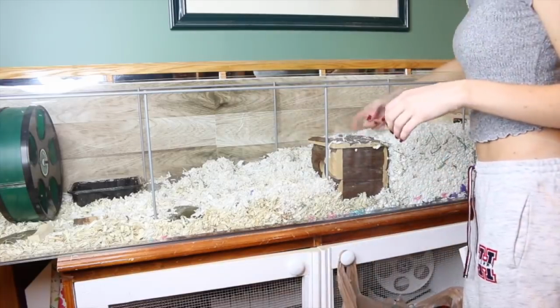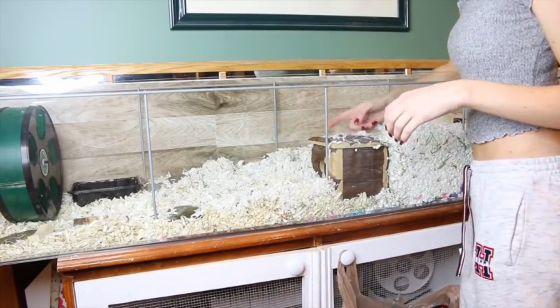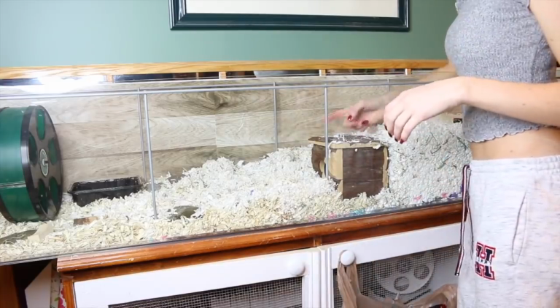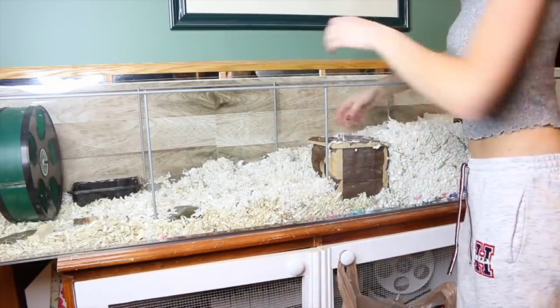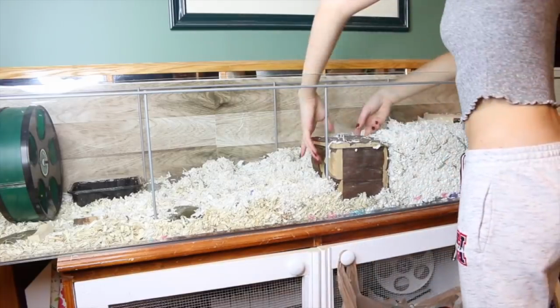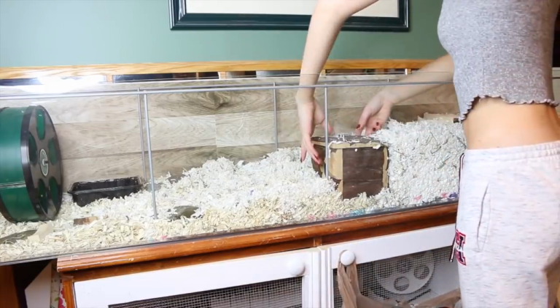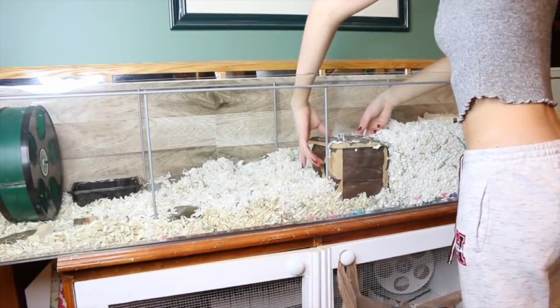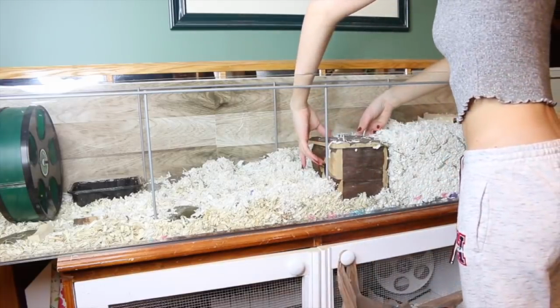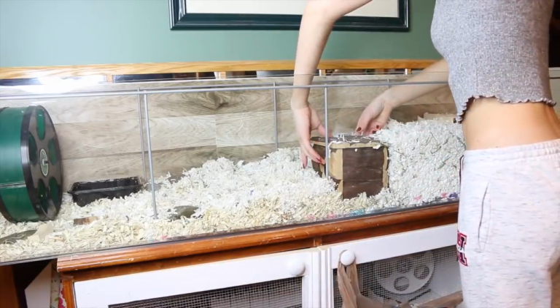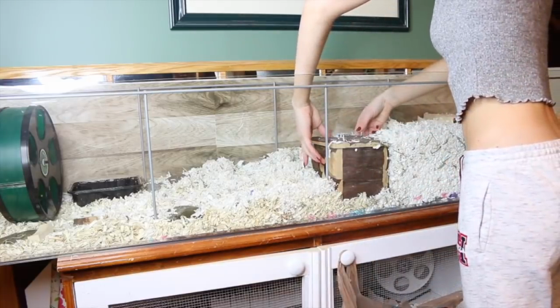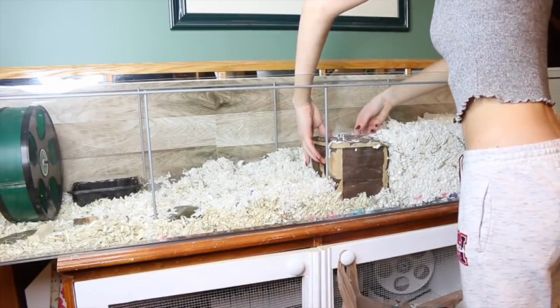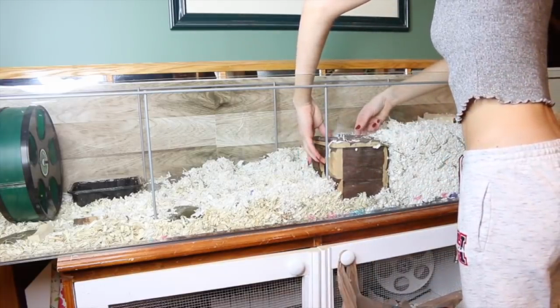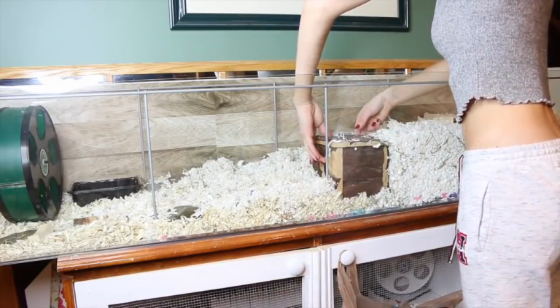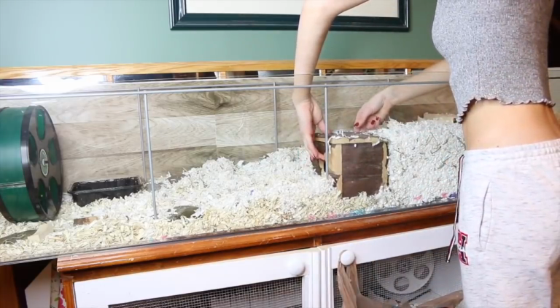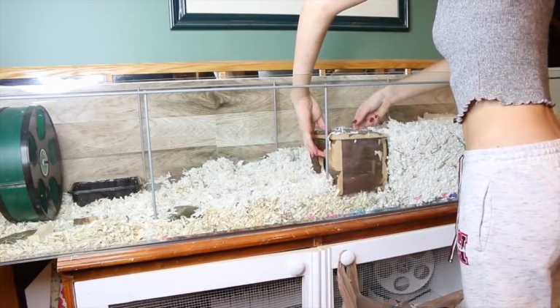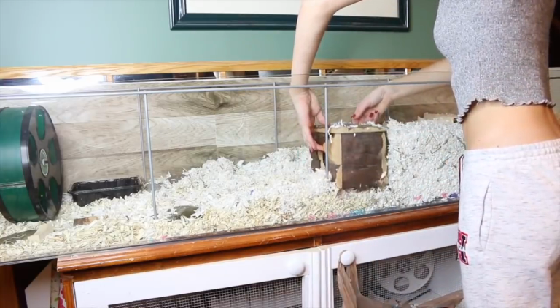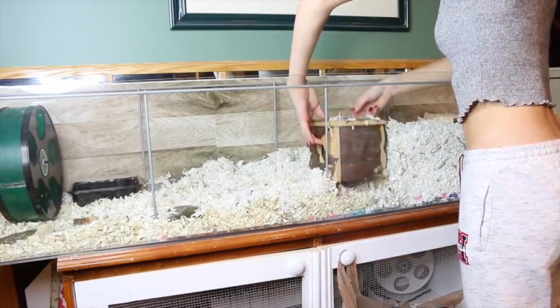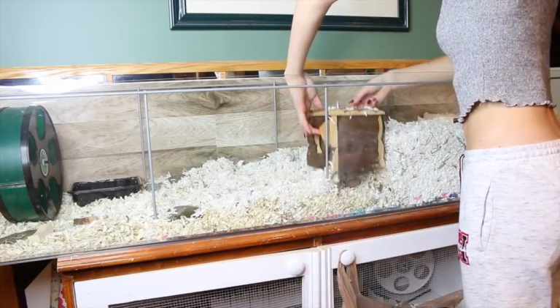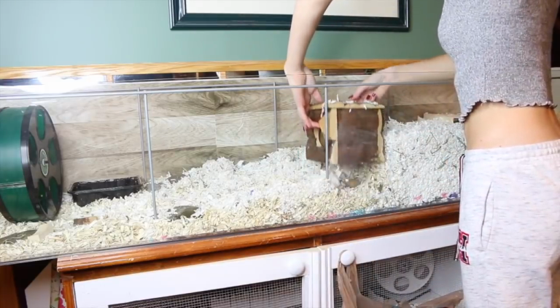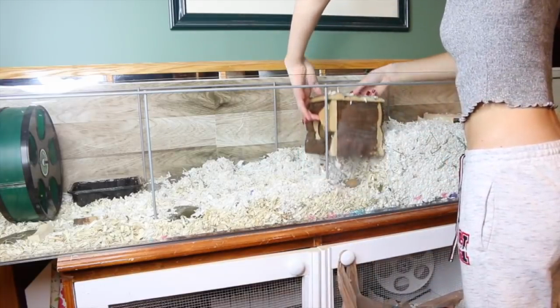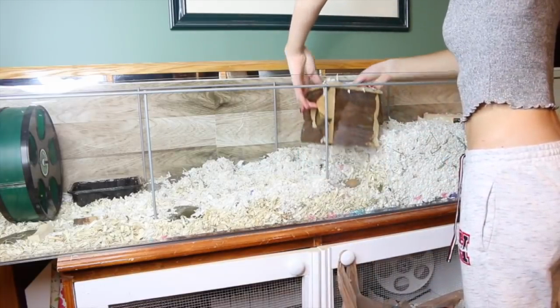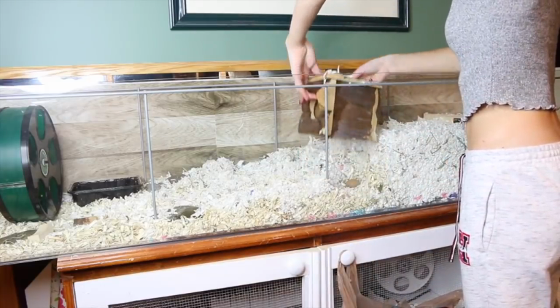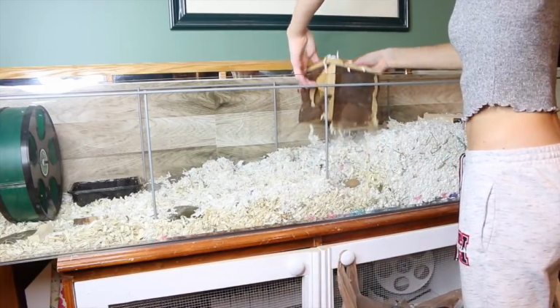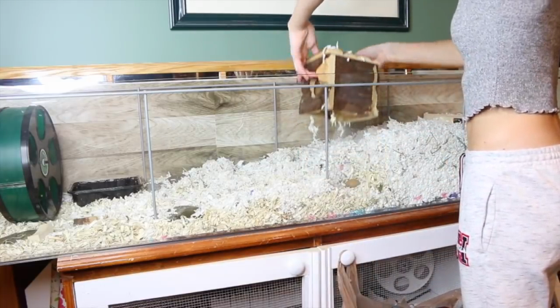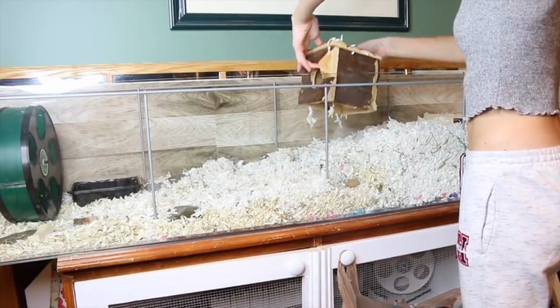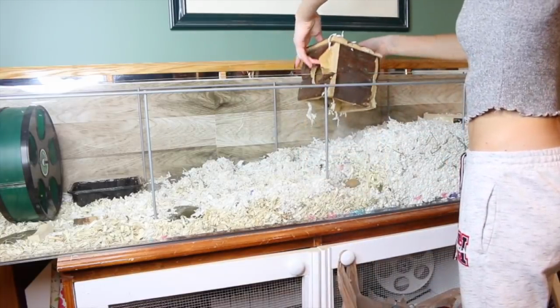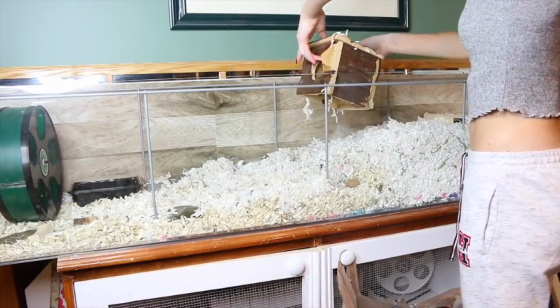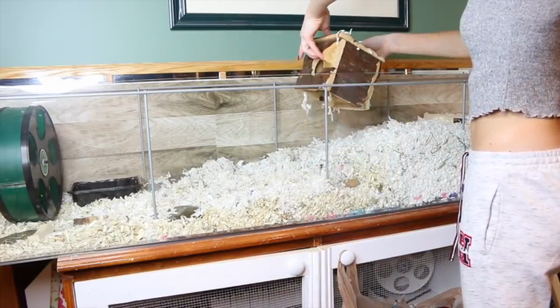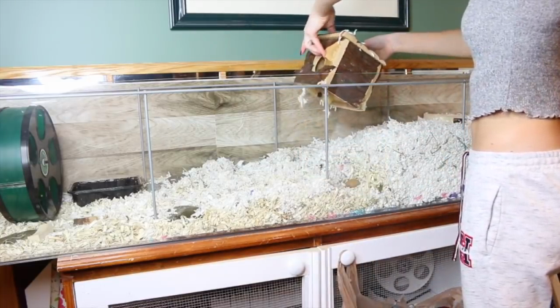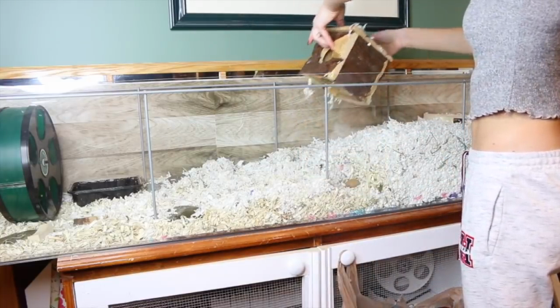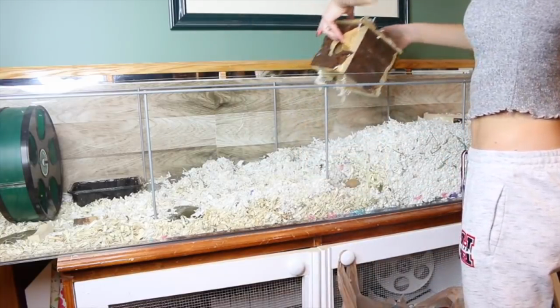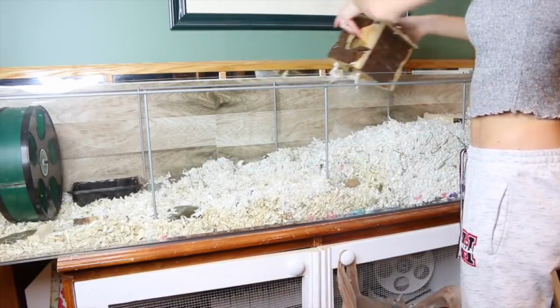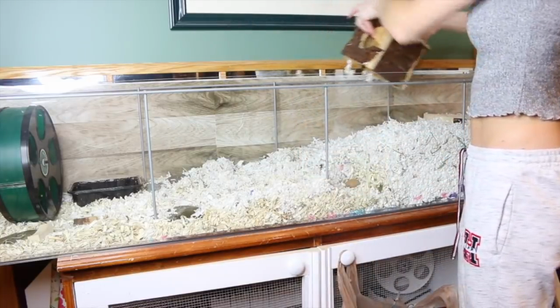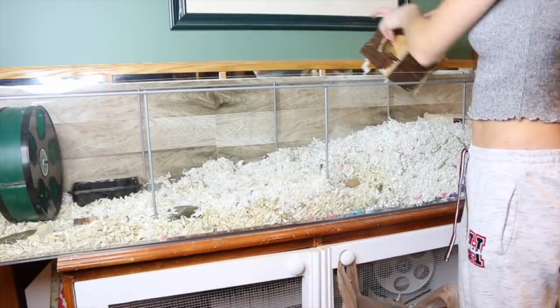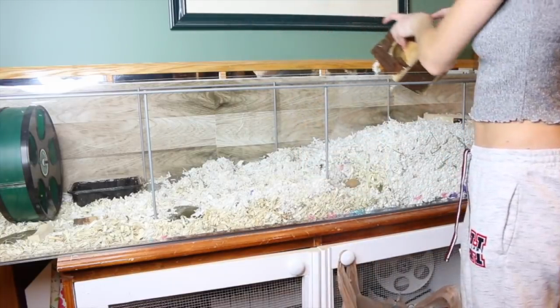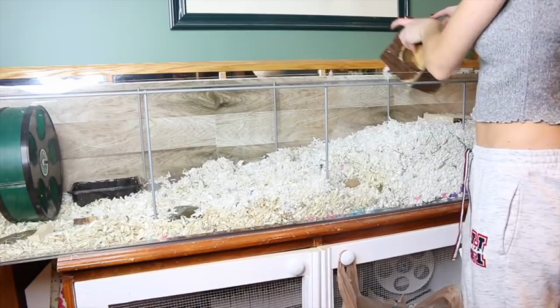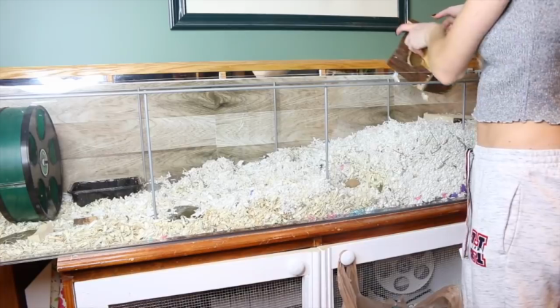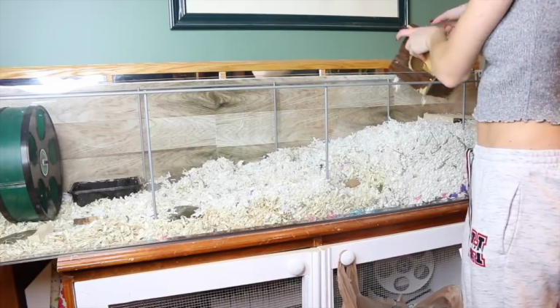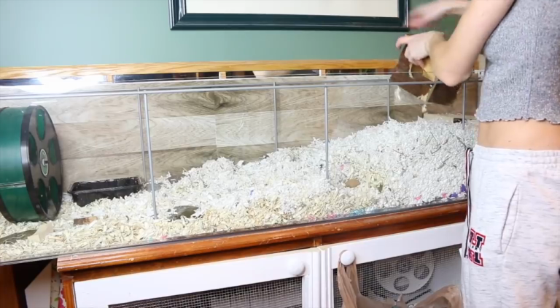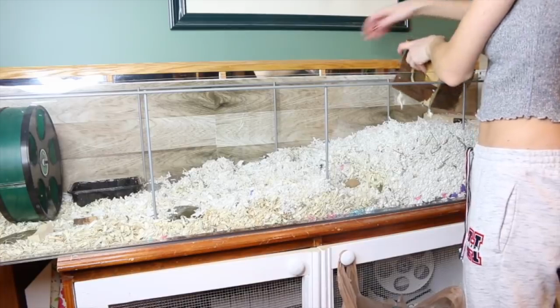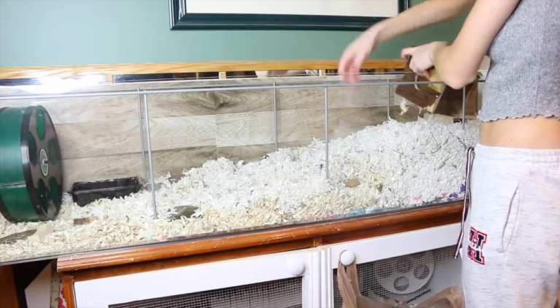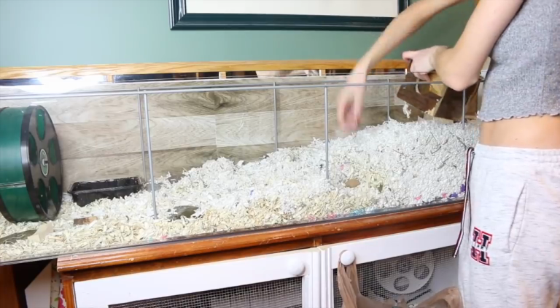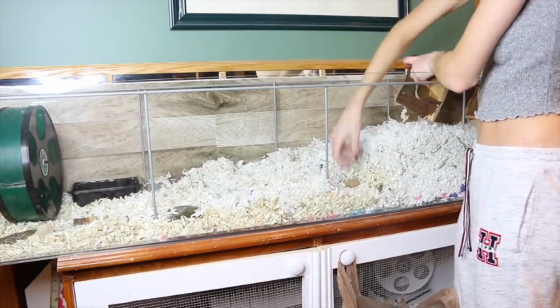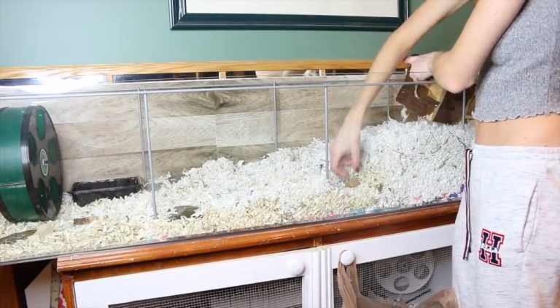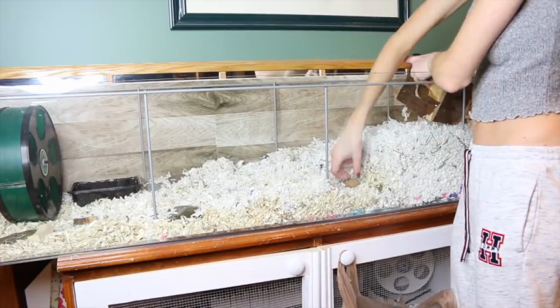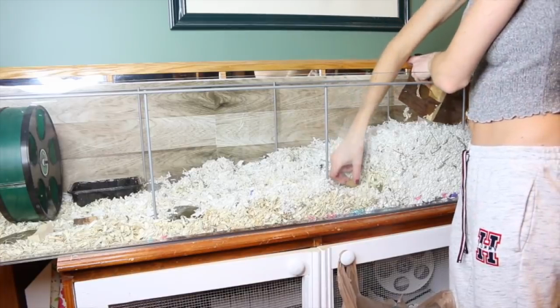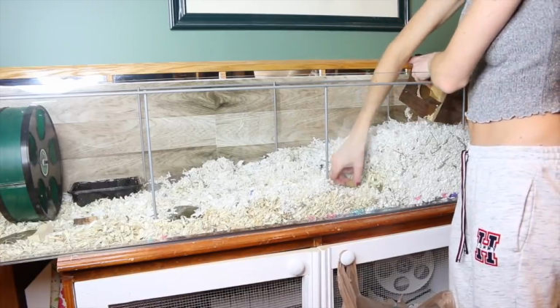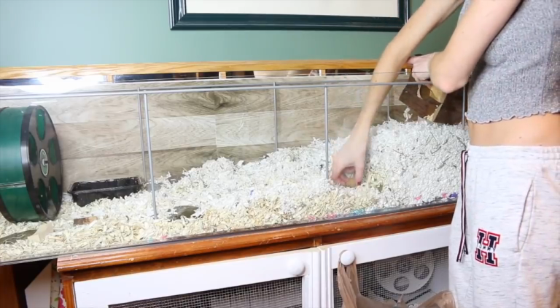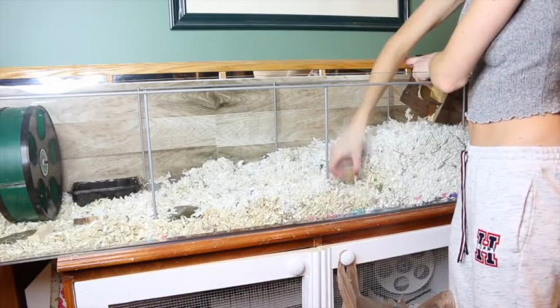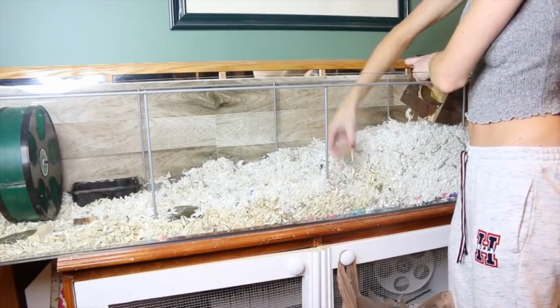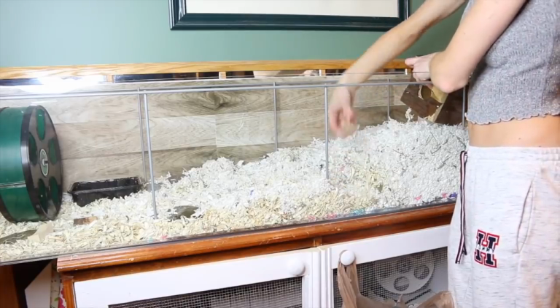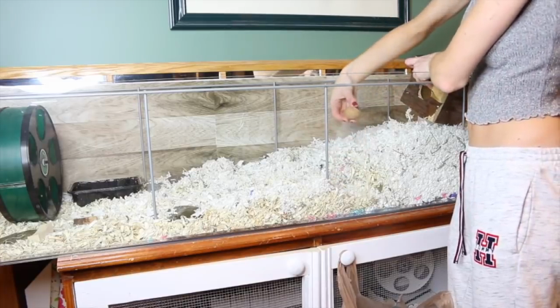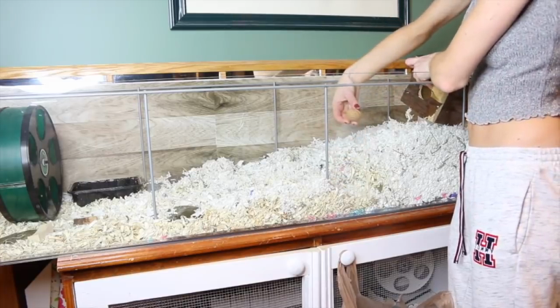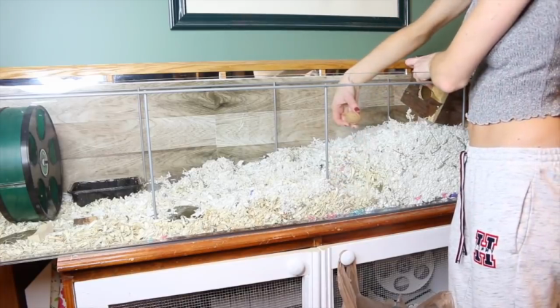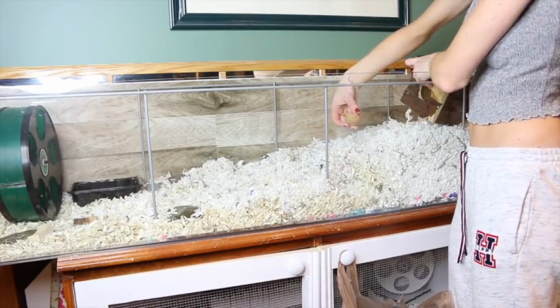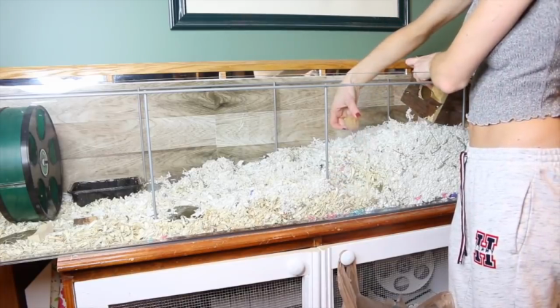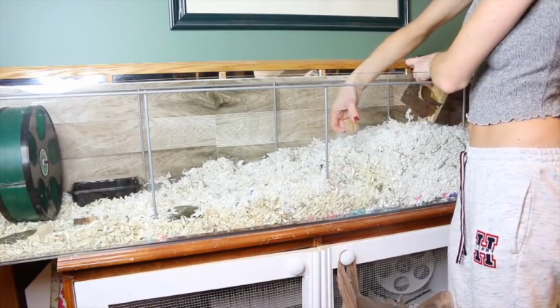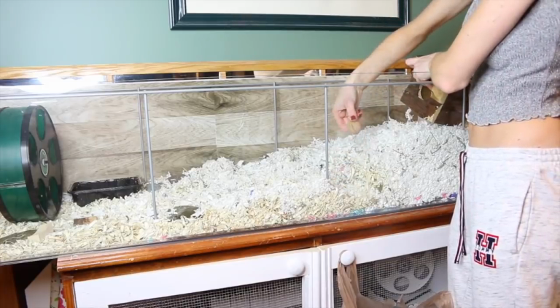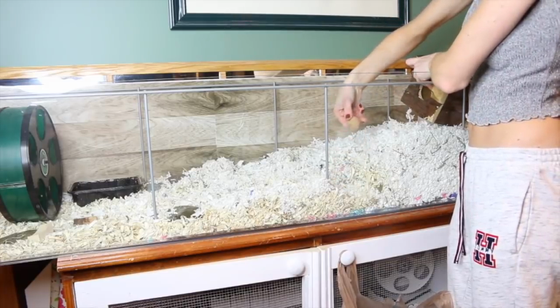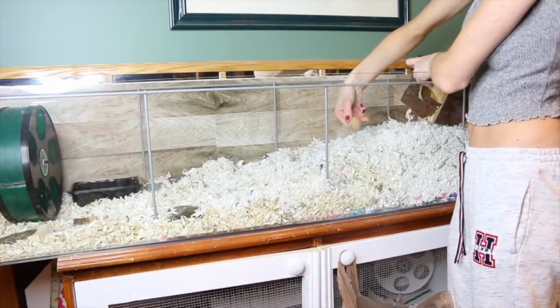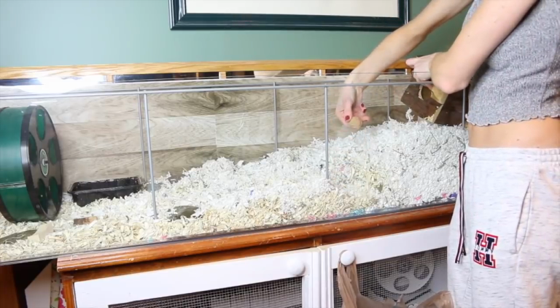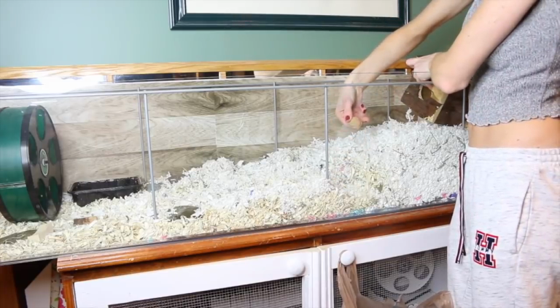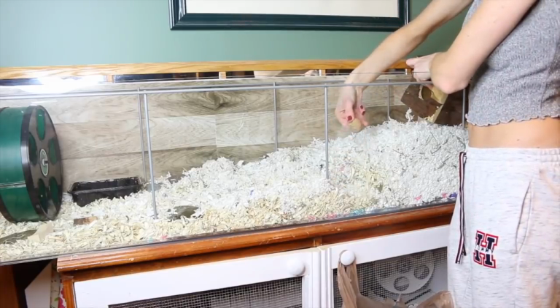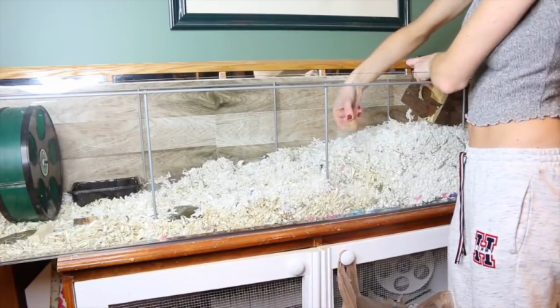I also wanted to show you — when I lifted up this house there was a little surprise walnut for me from Bumble.